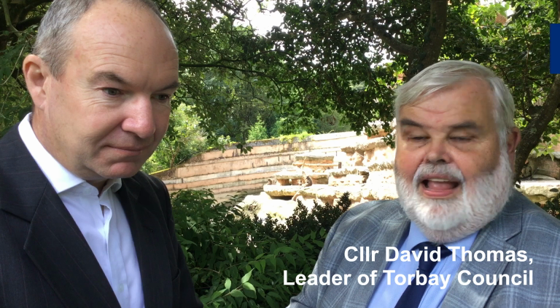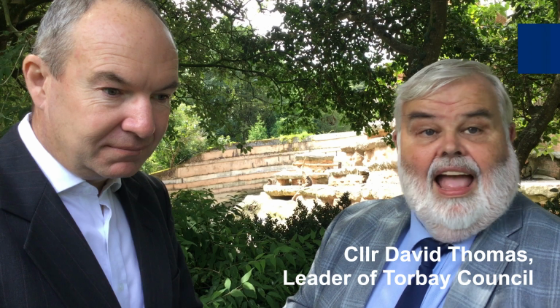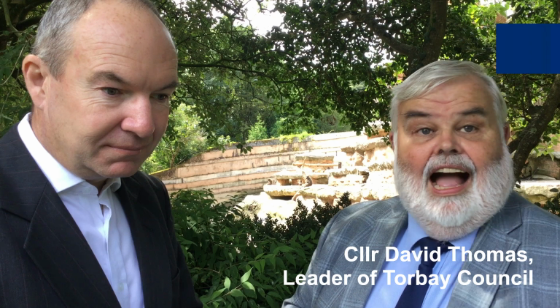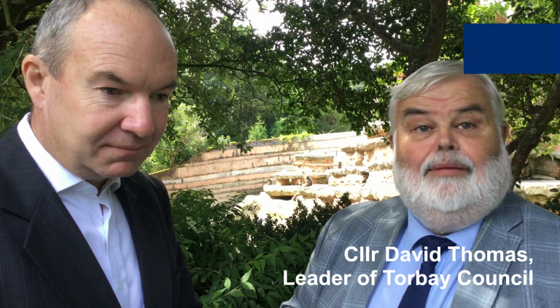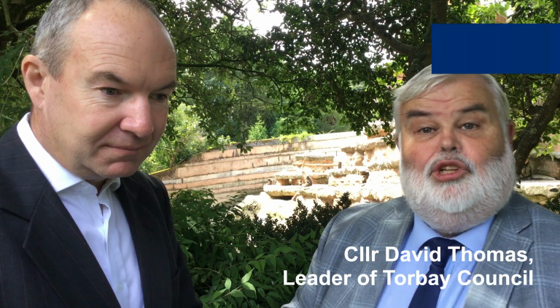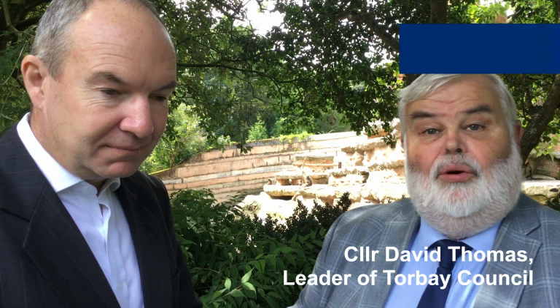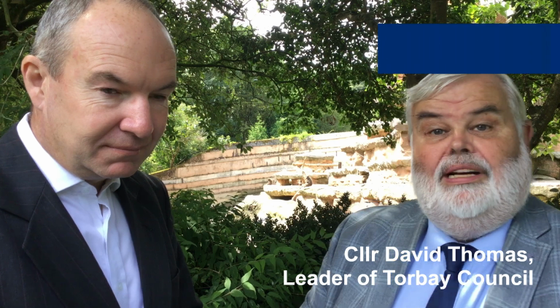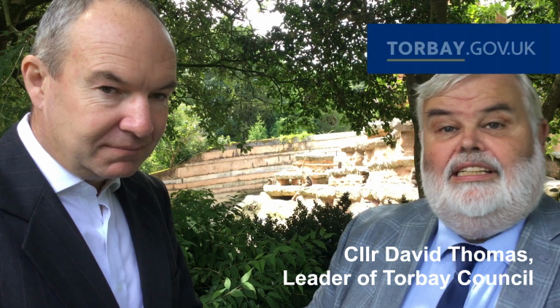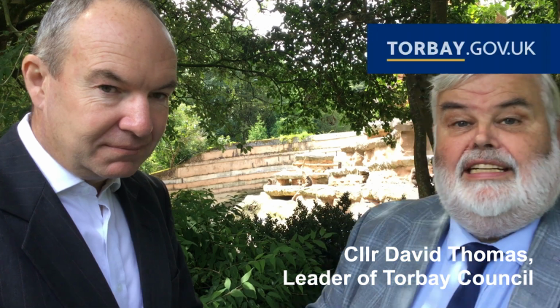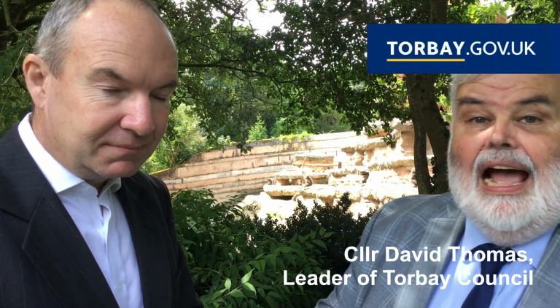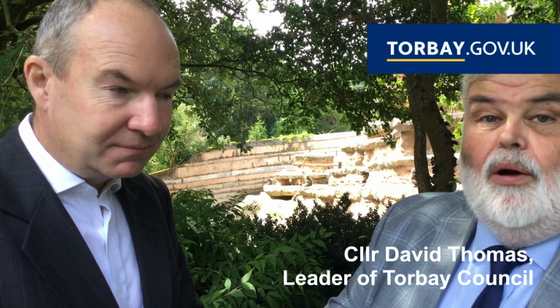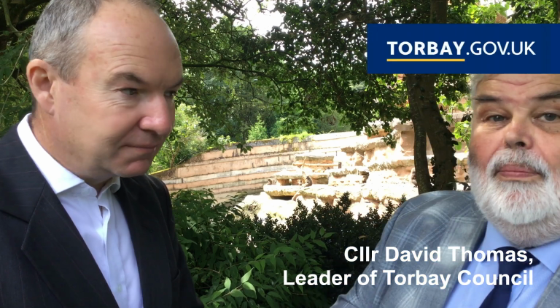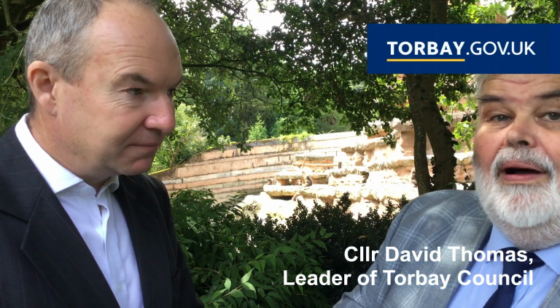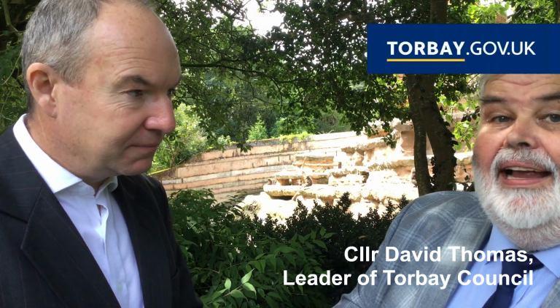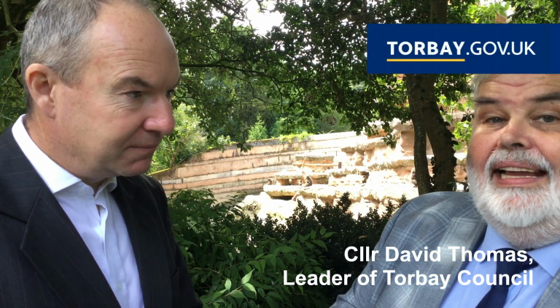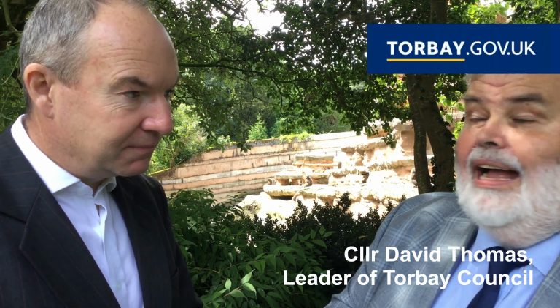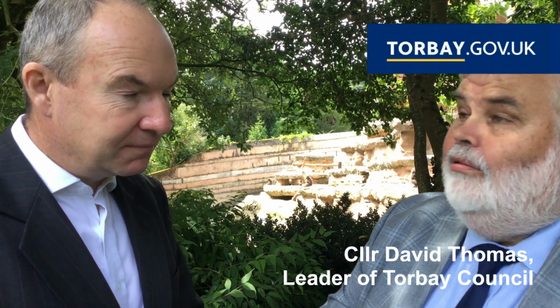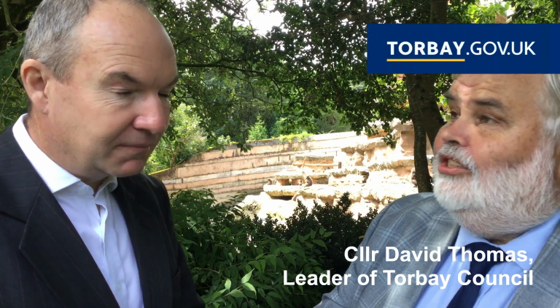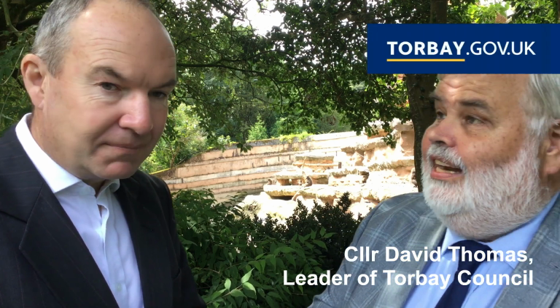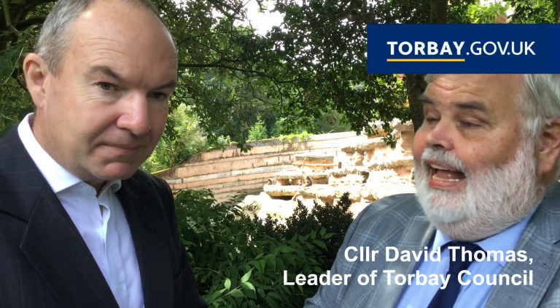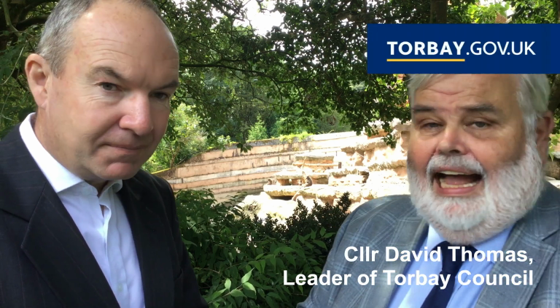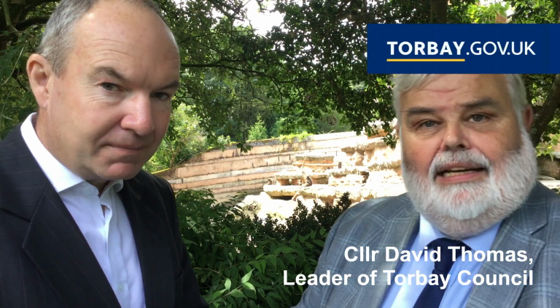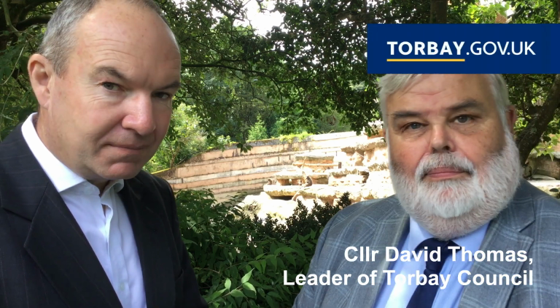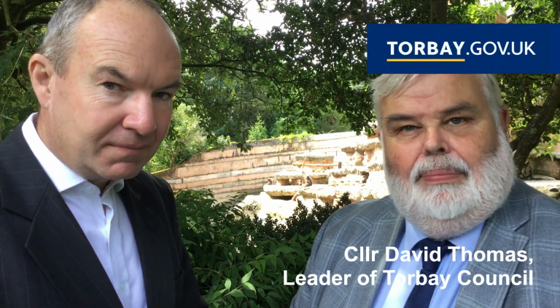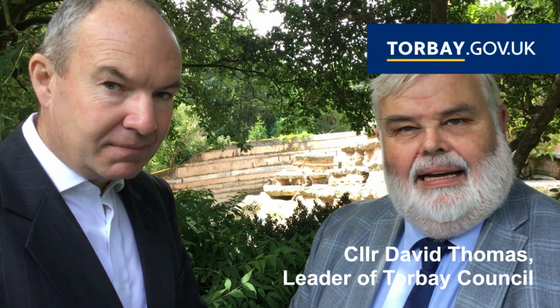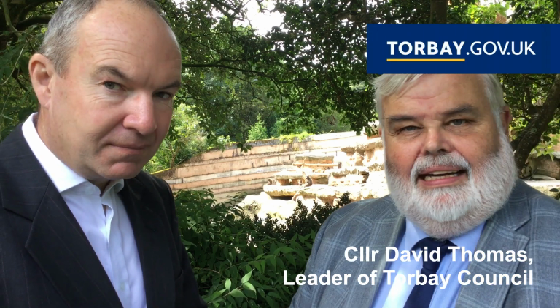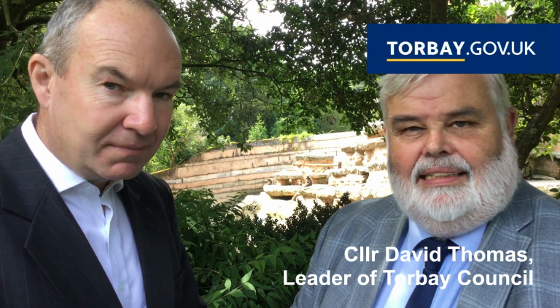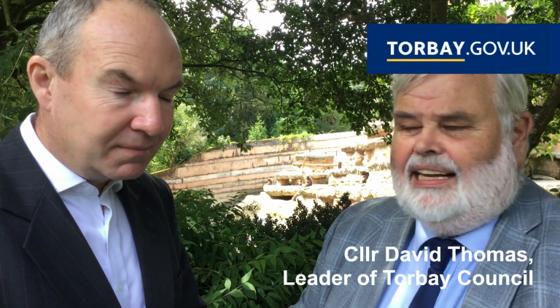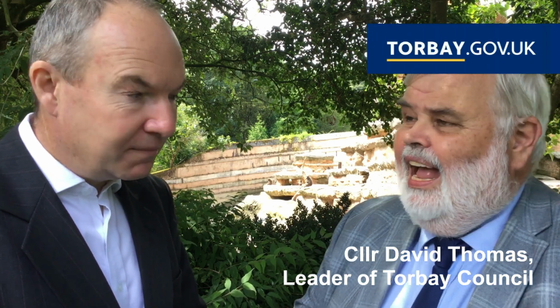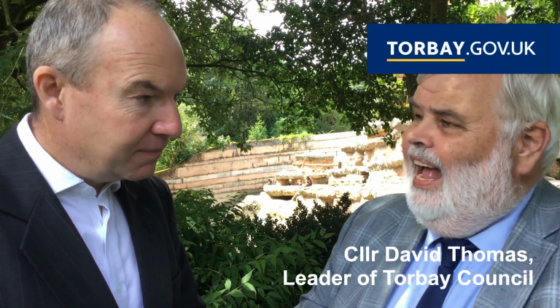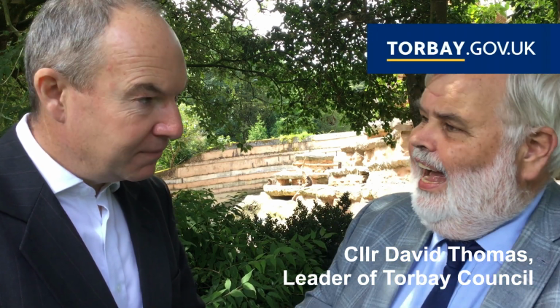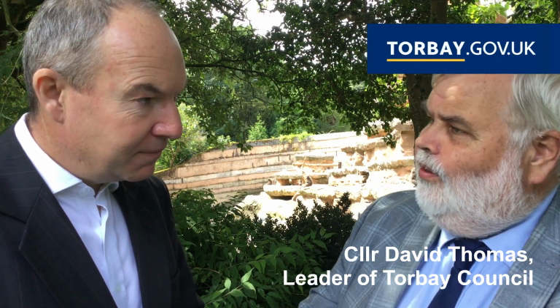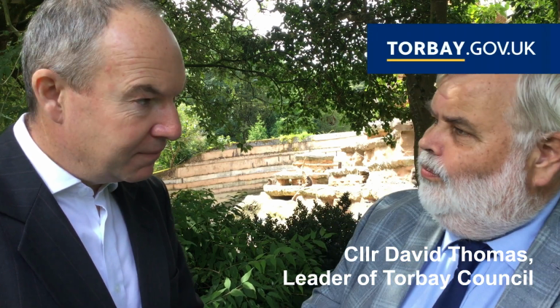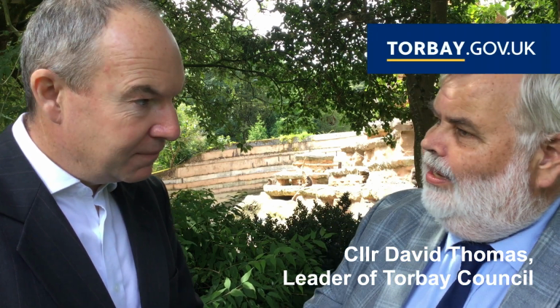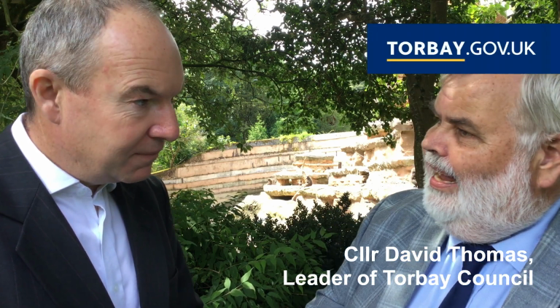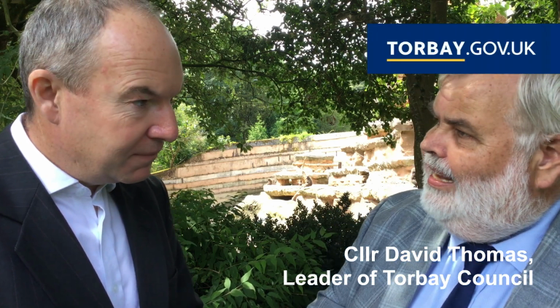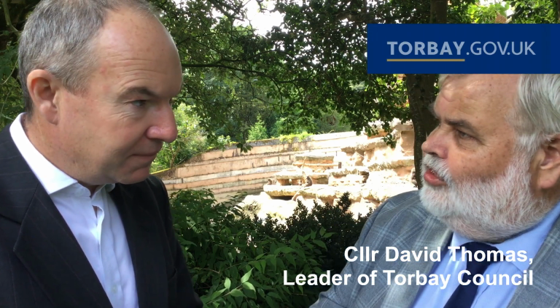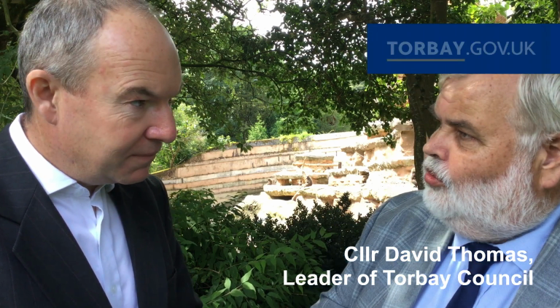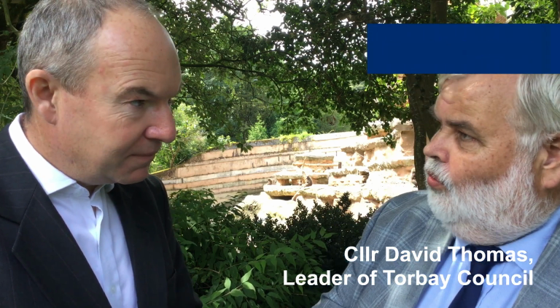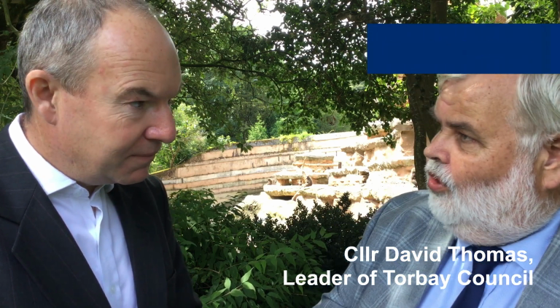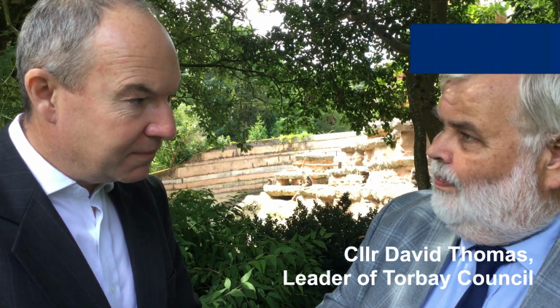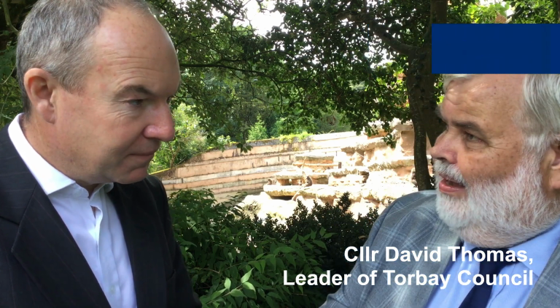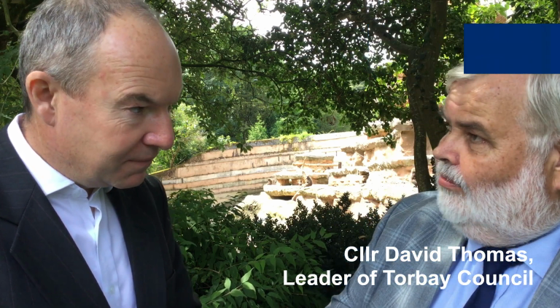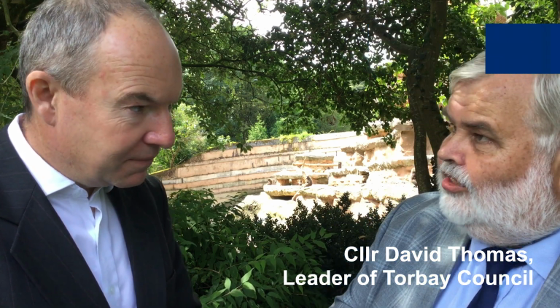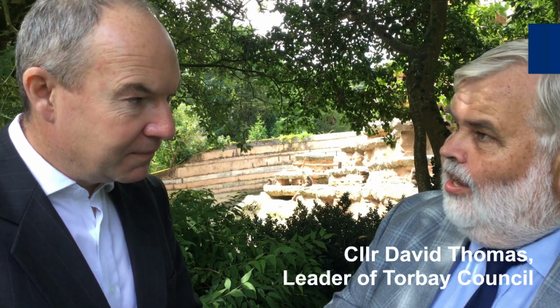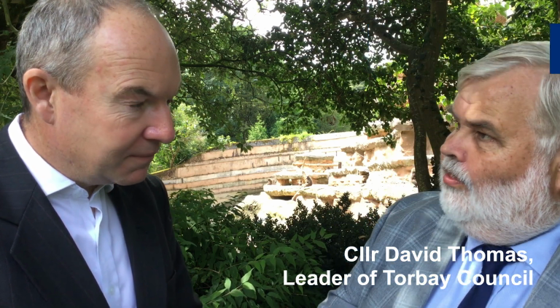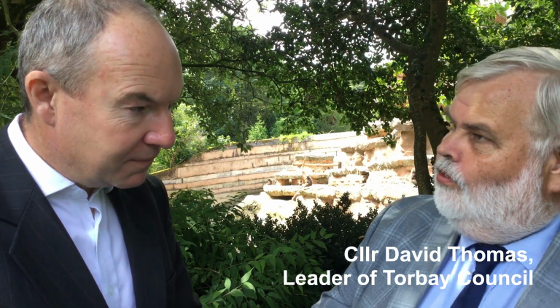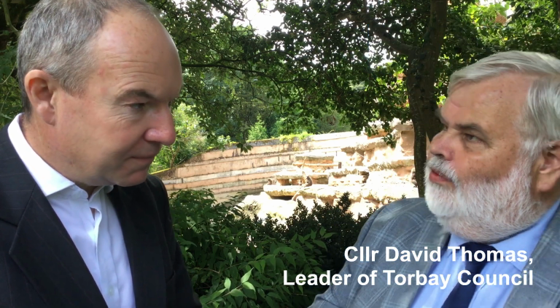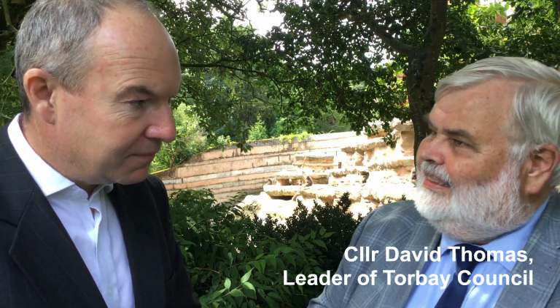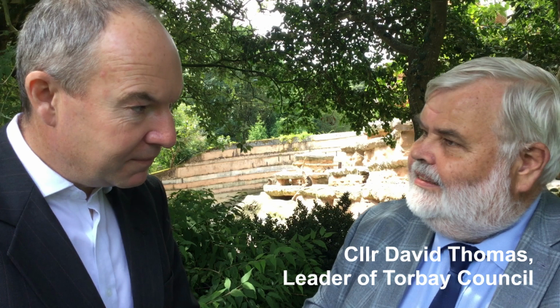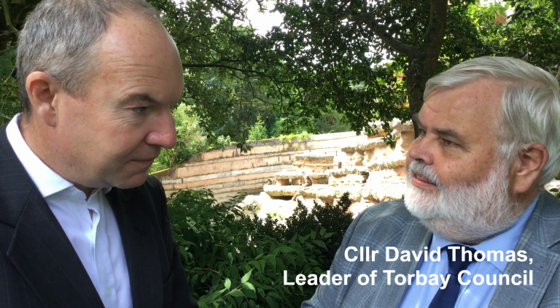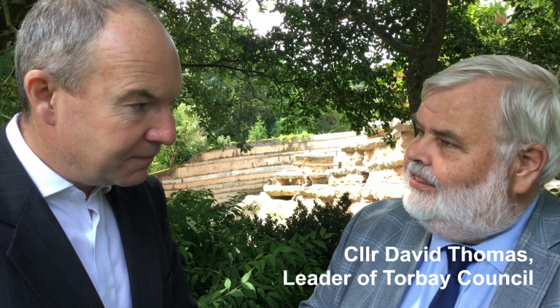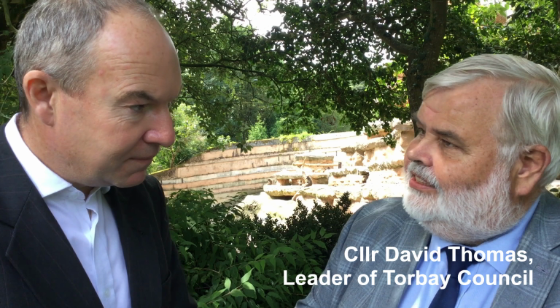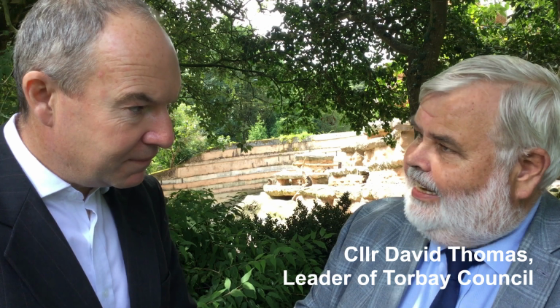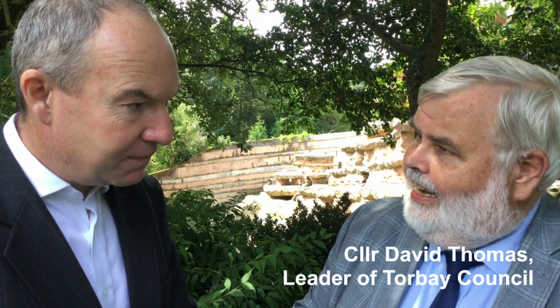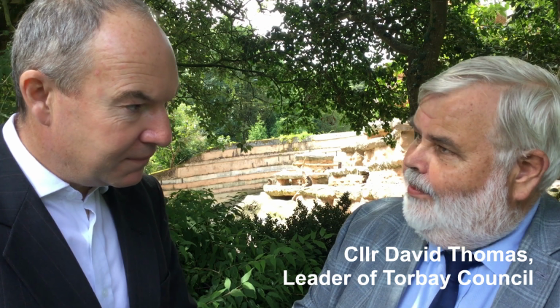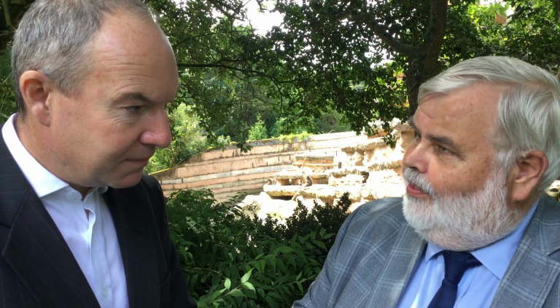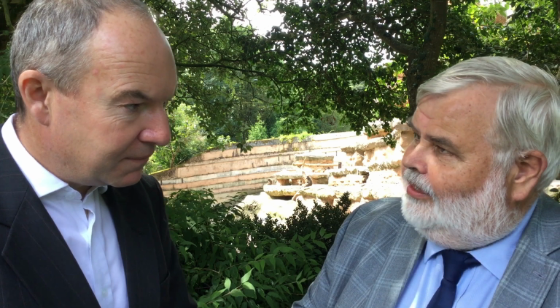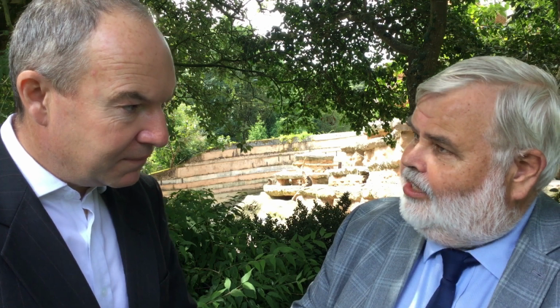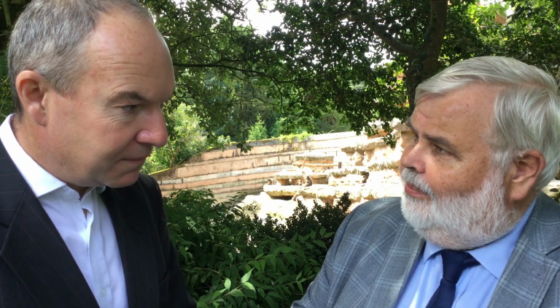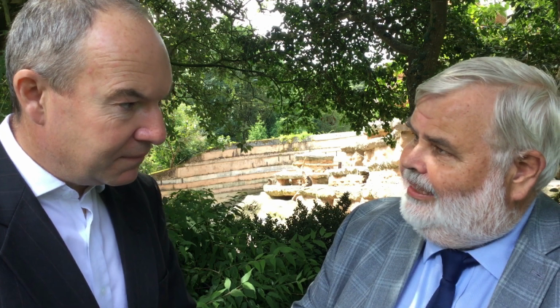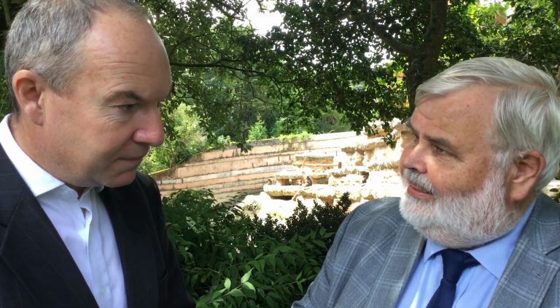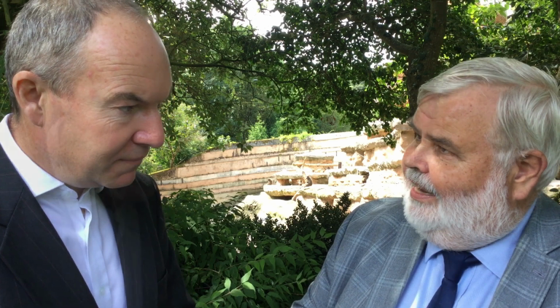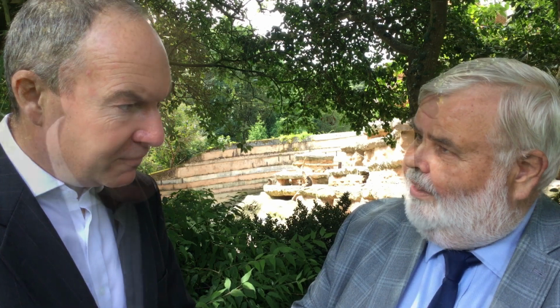I'm joined now by Councillor Adam Billings. We're here to talk about the resident scheme that's coming together.